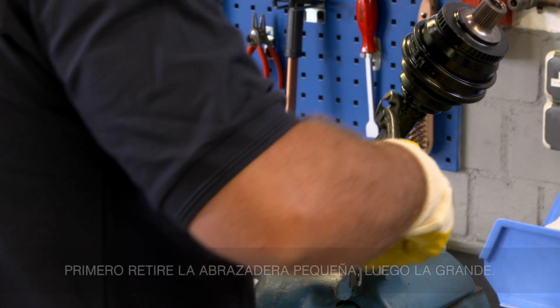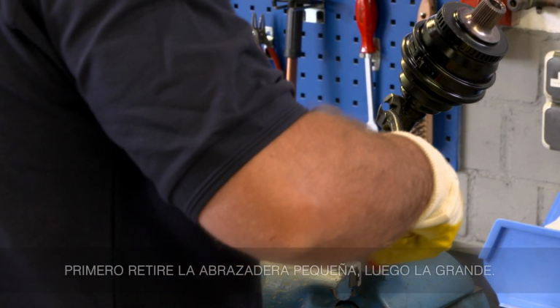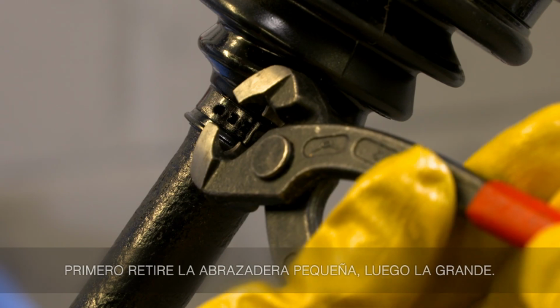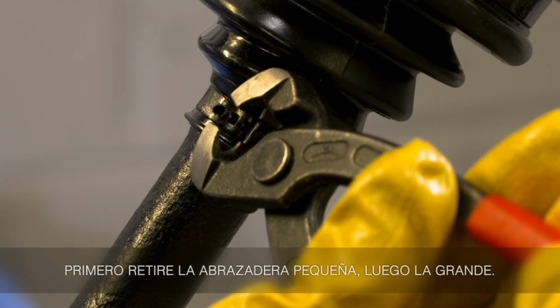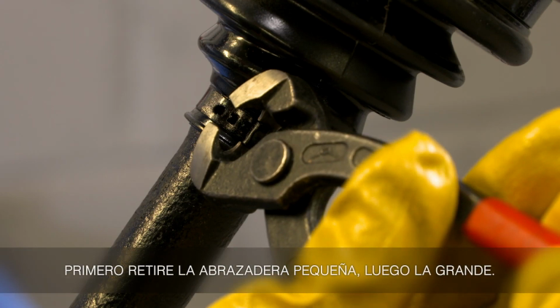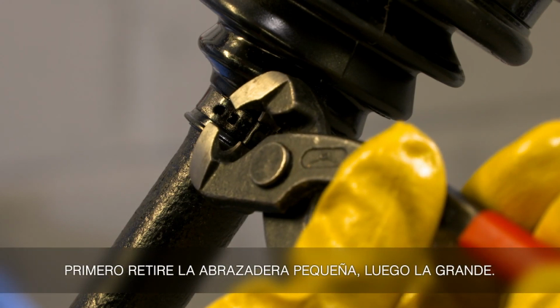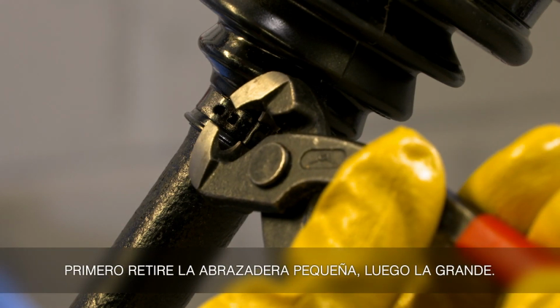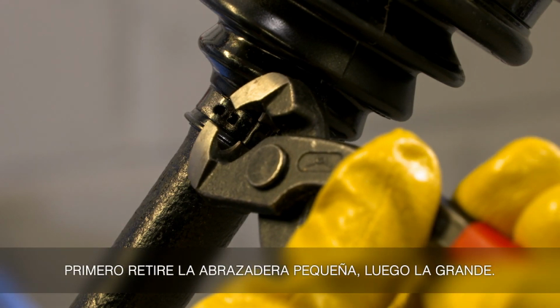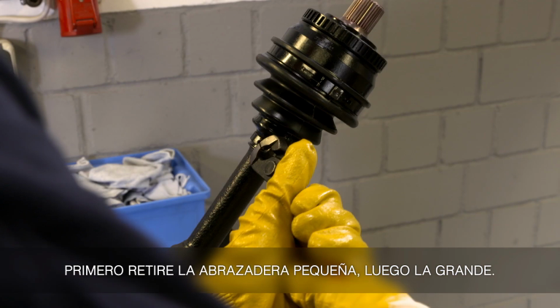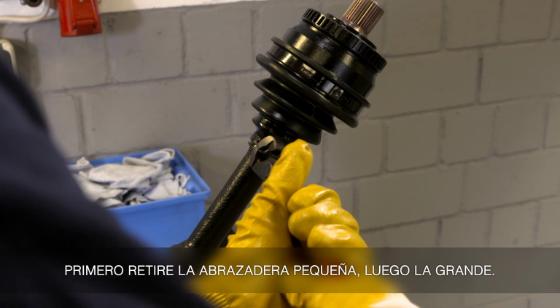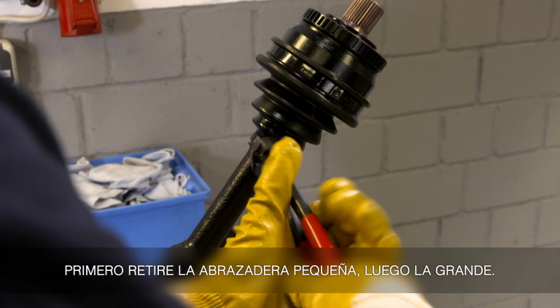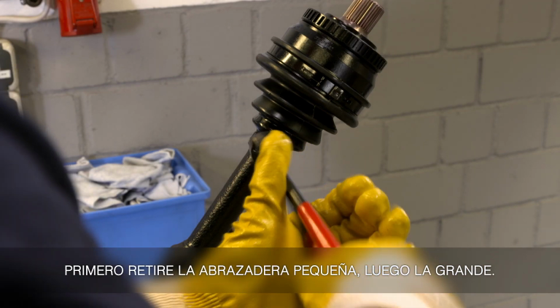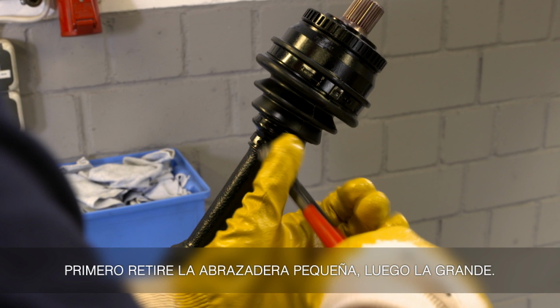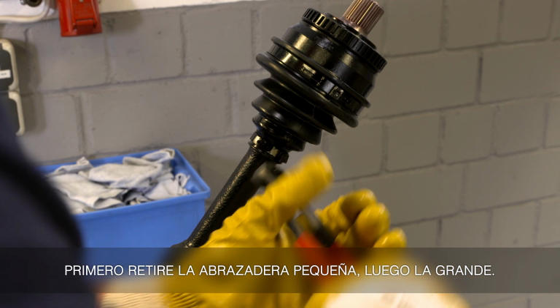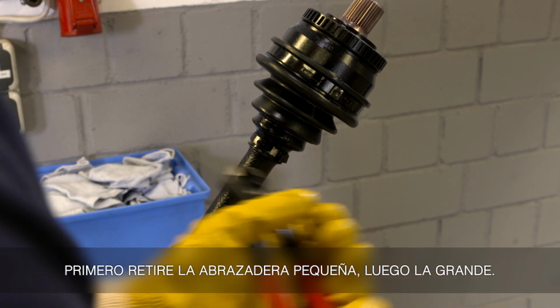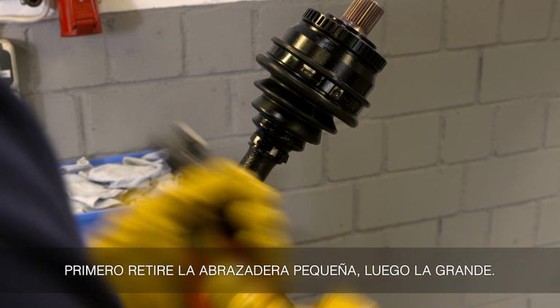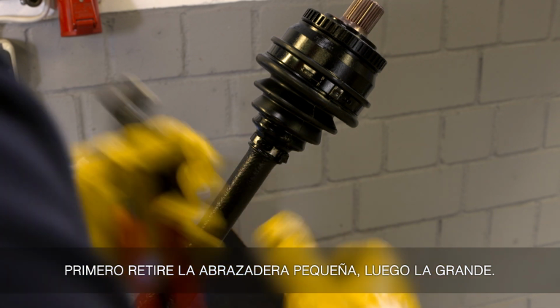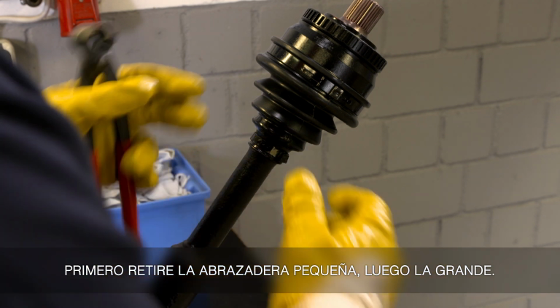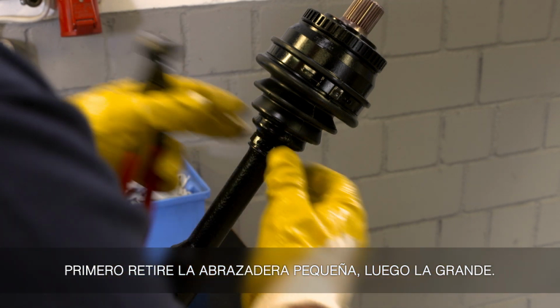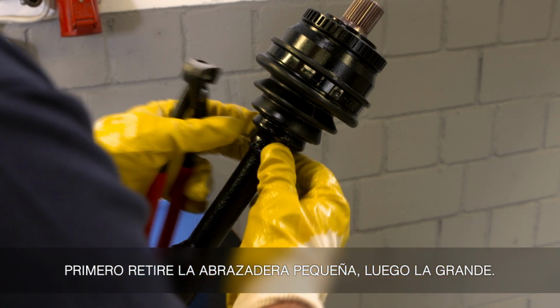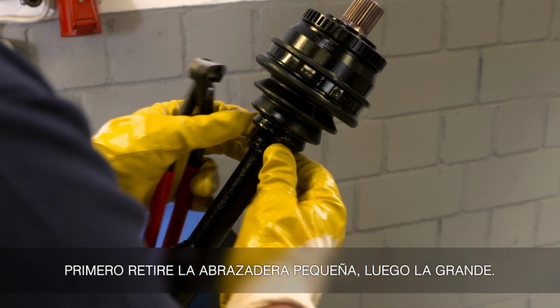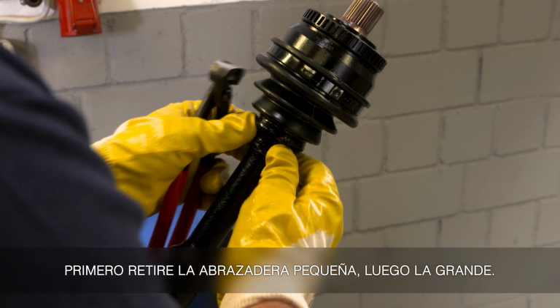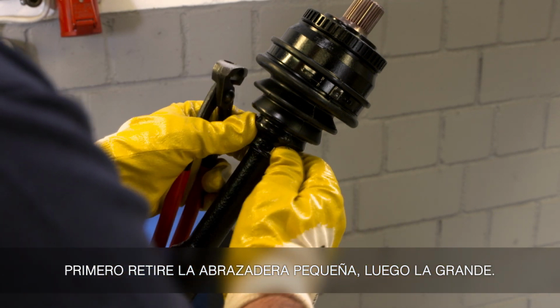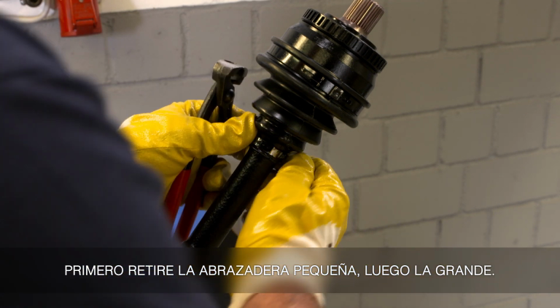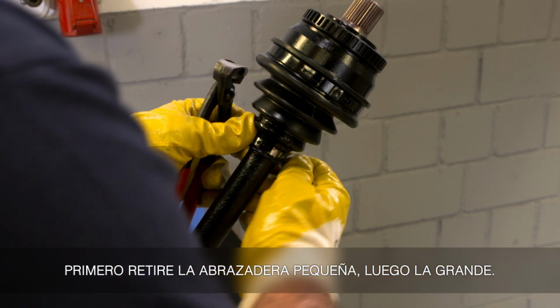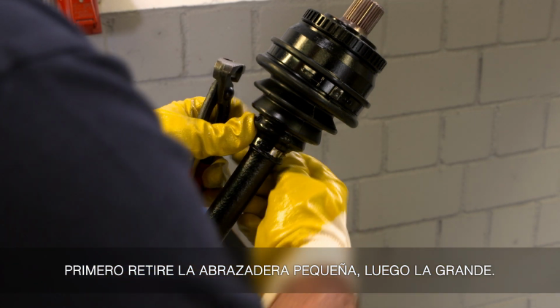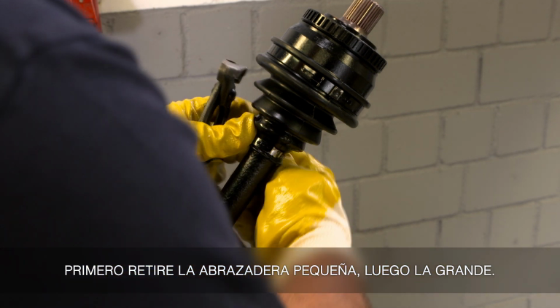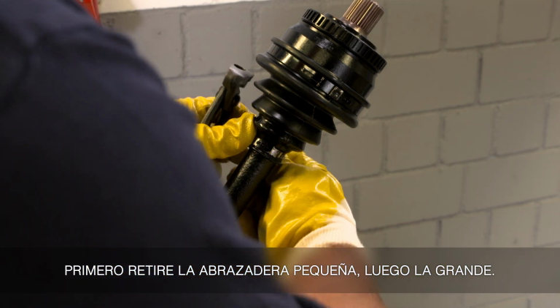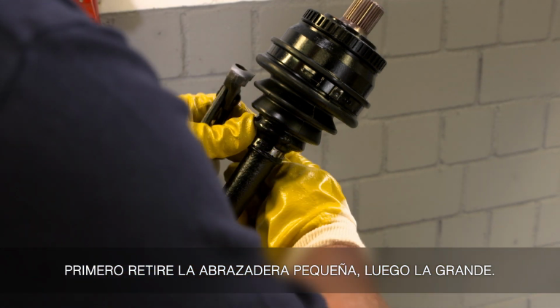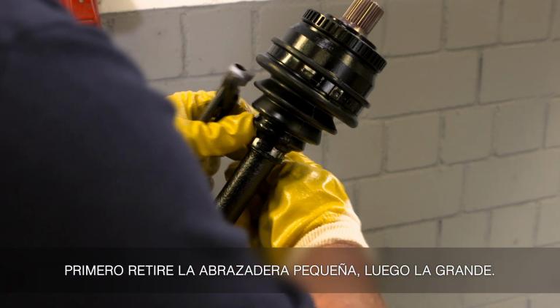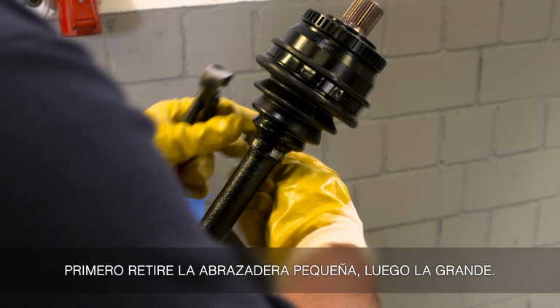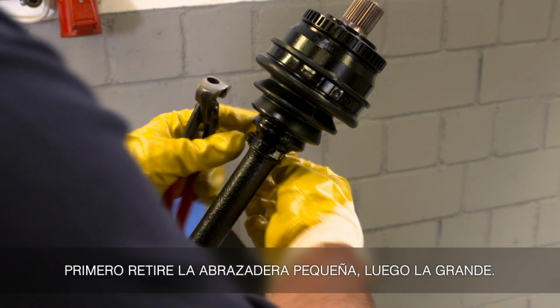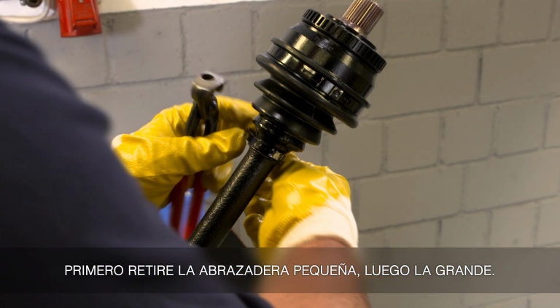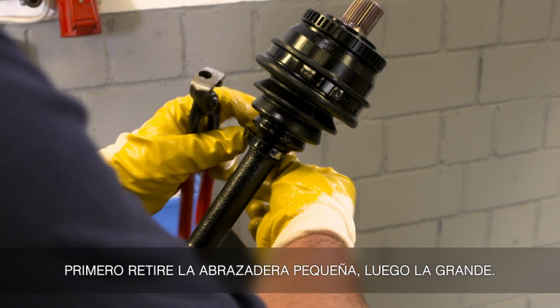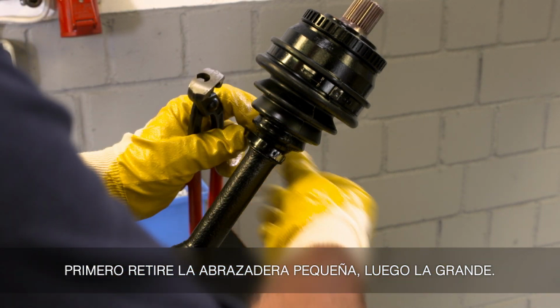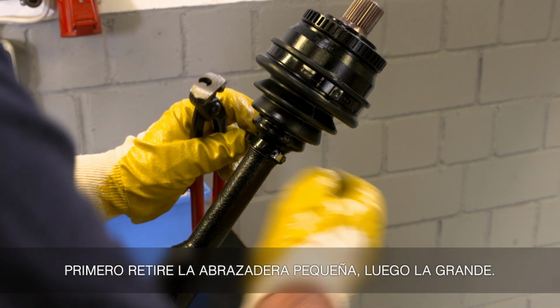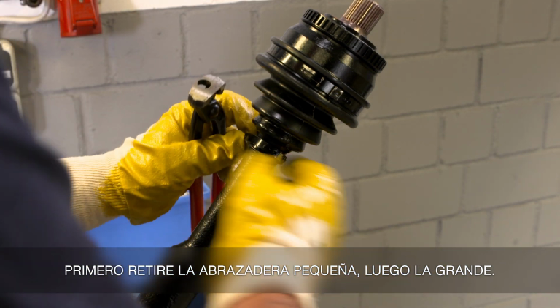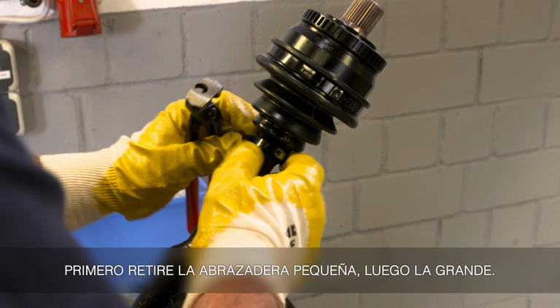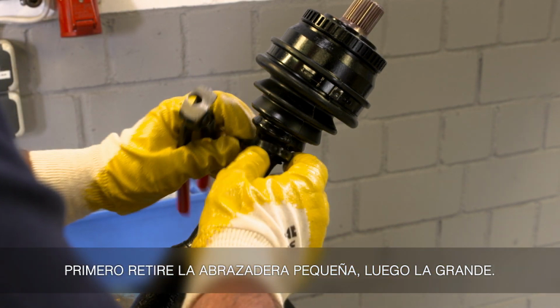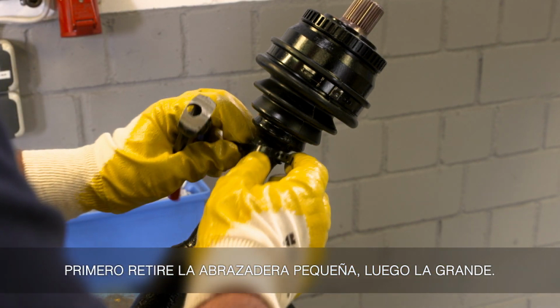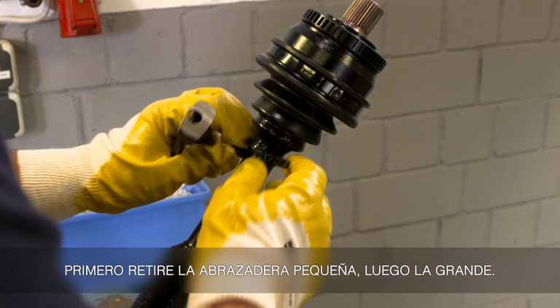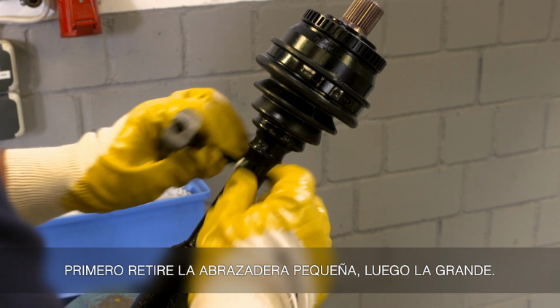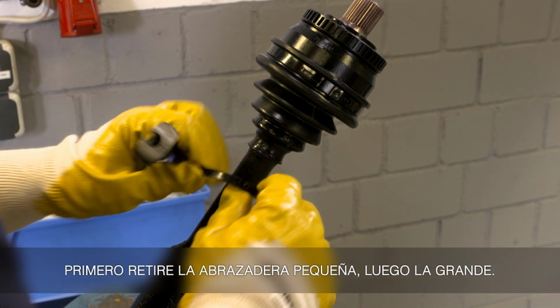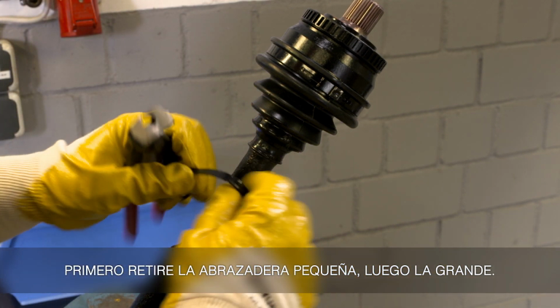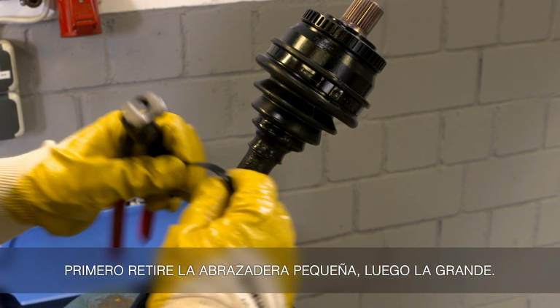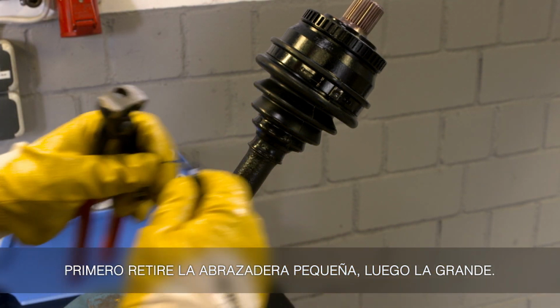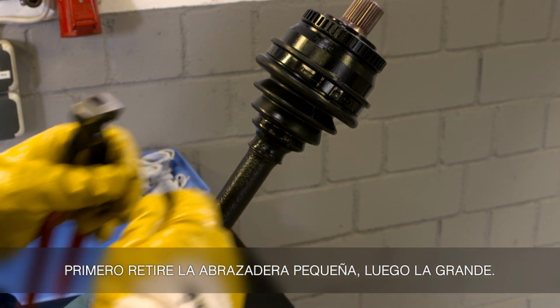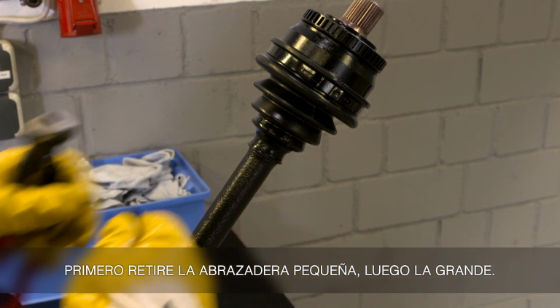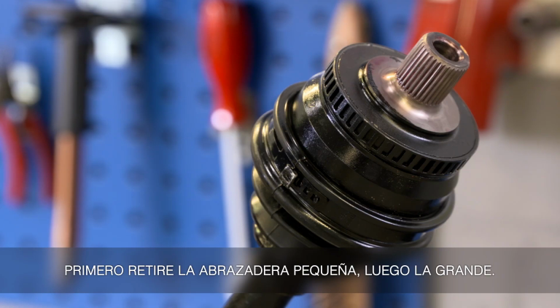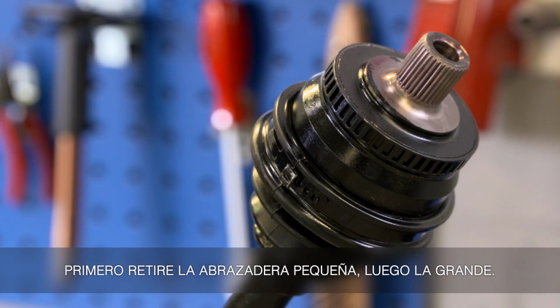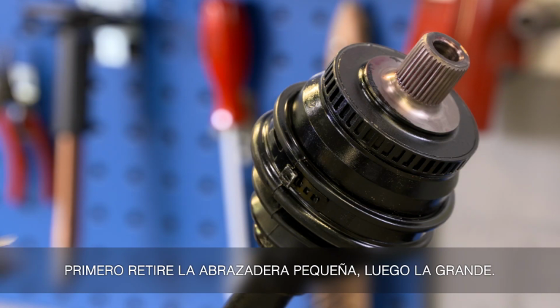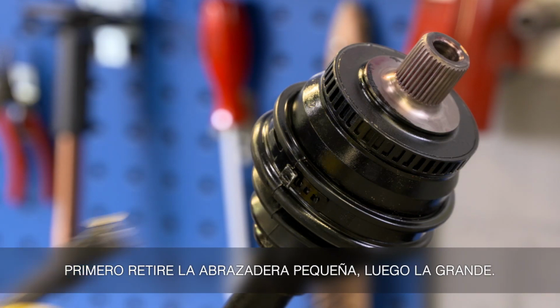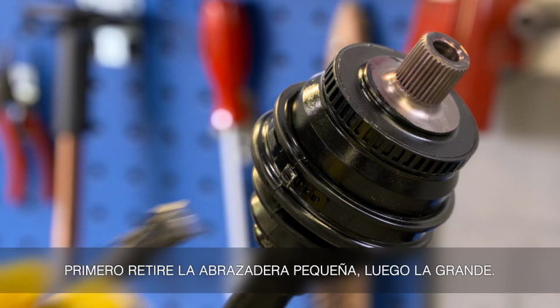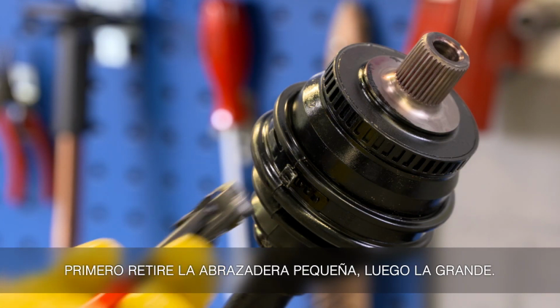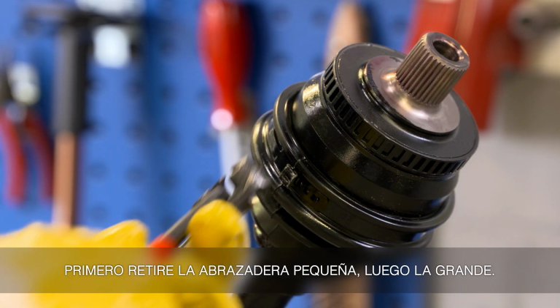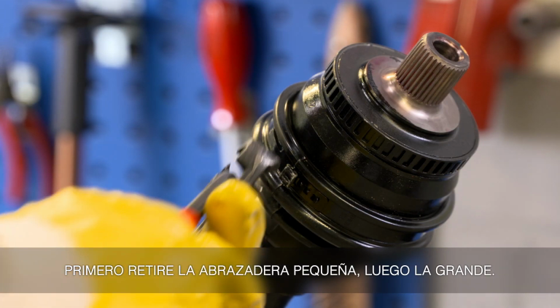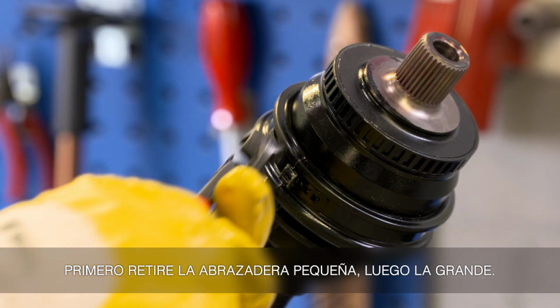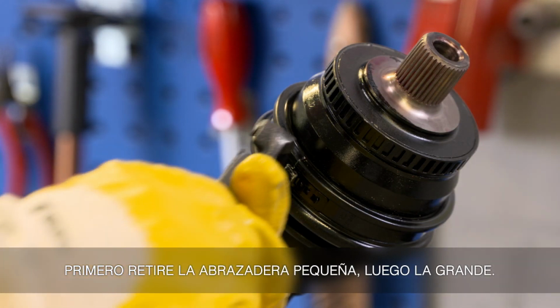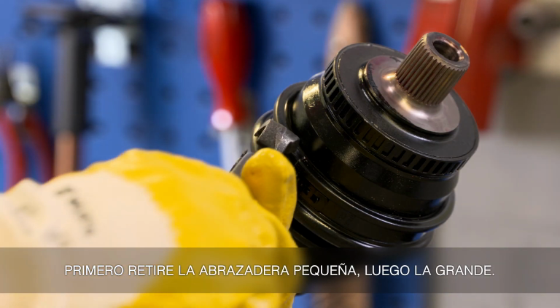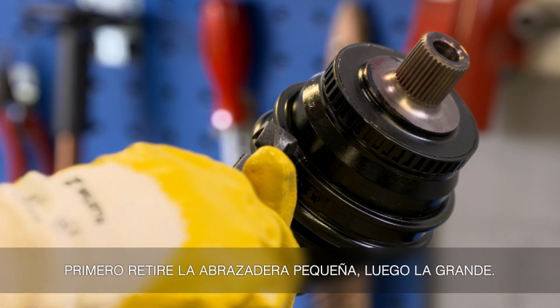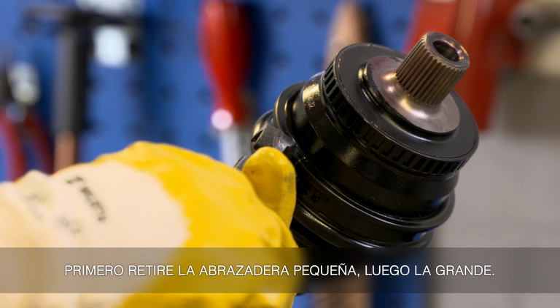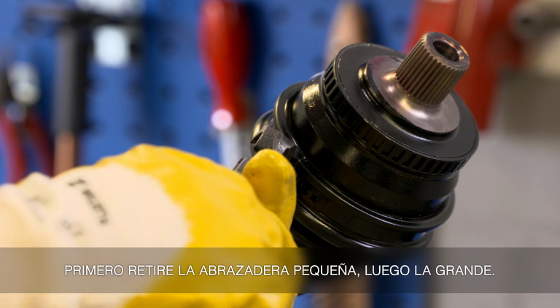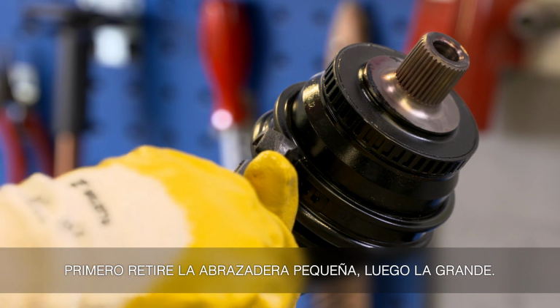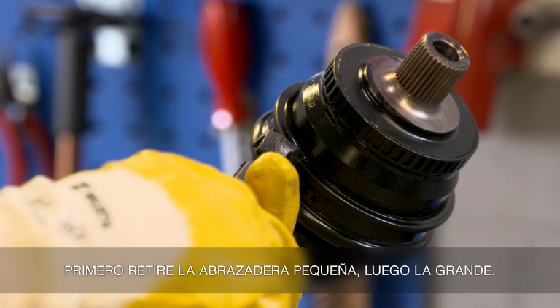First loosen the small clamp, then the large clamp.